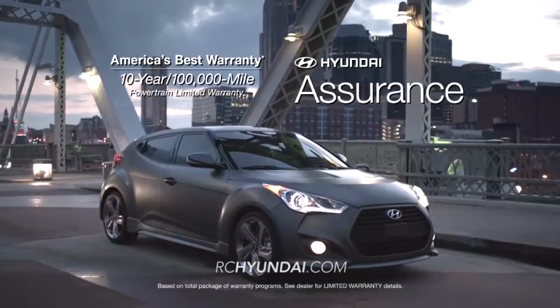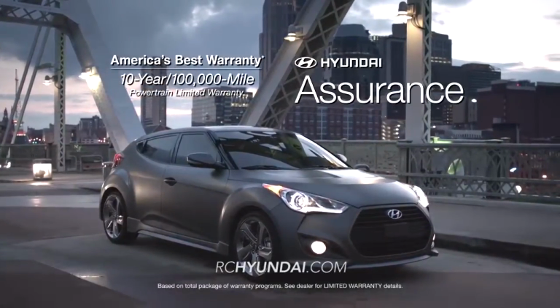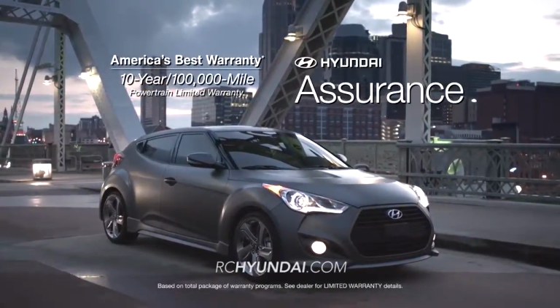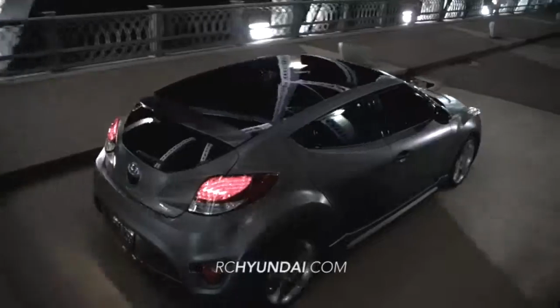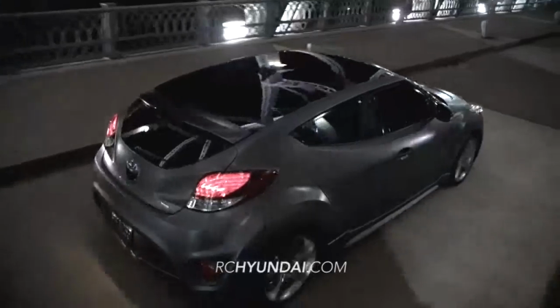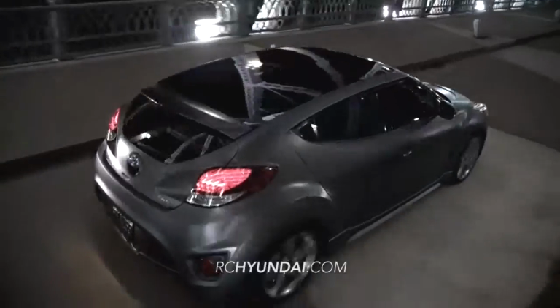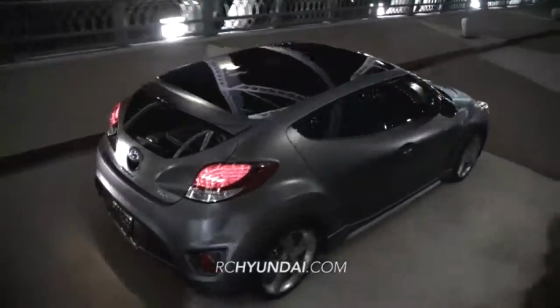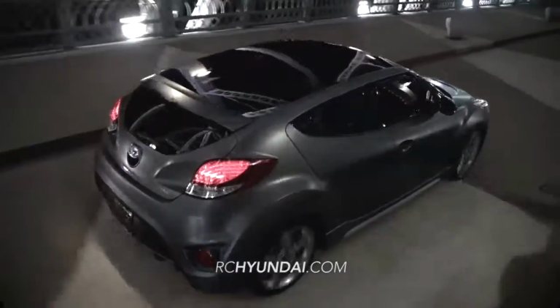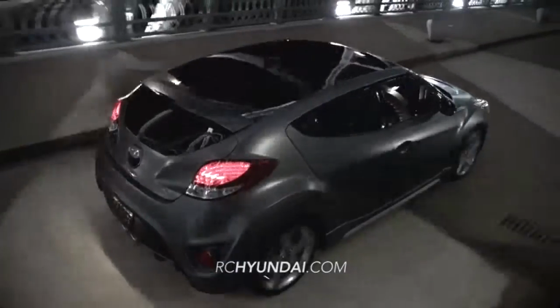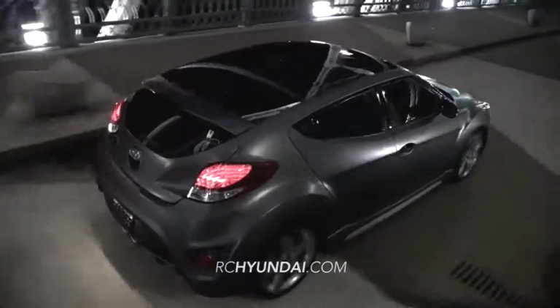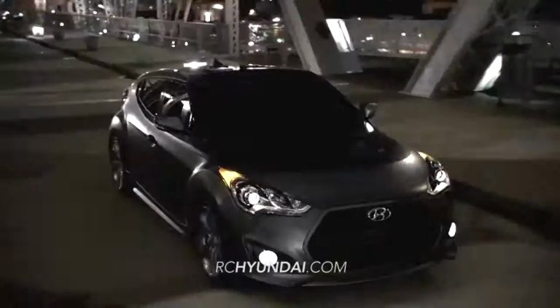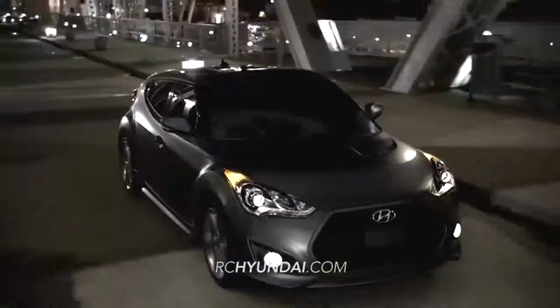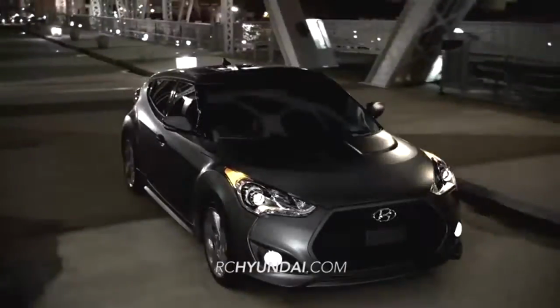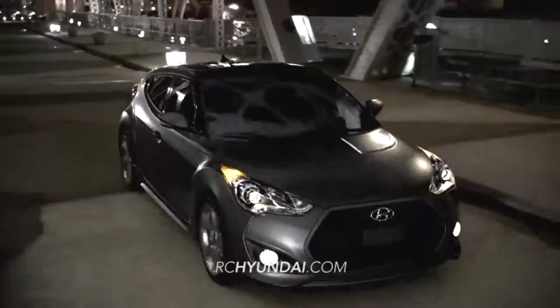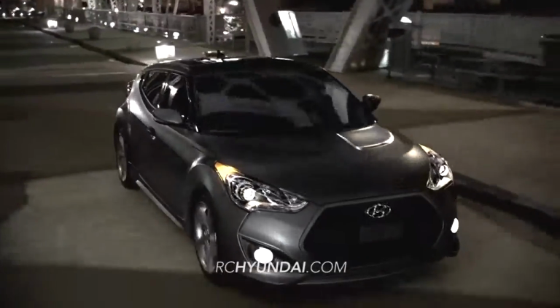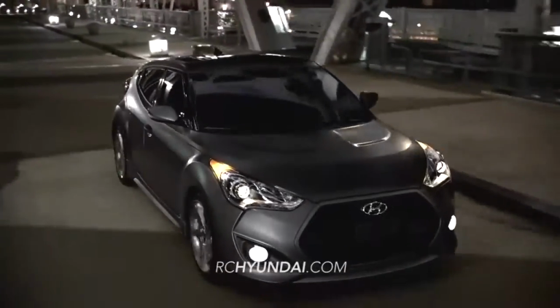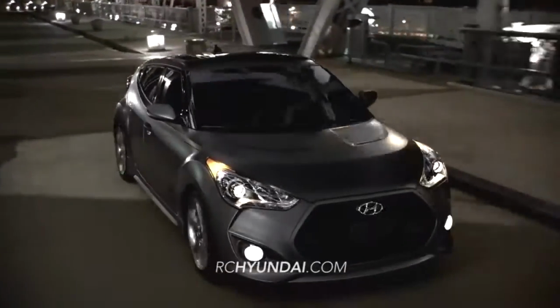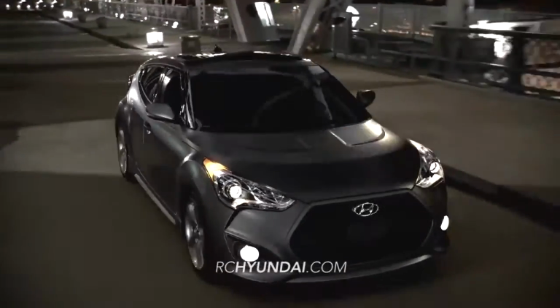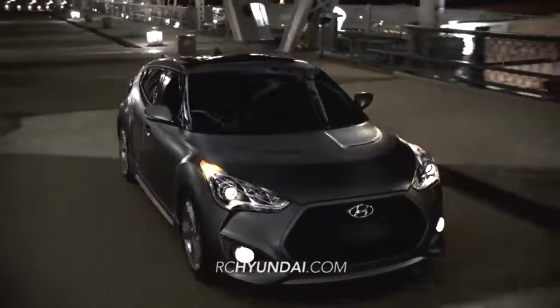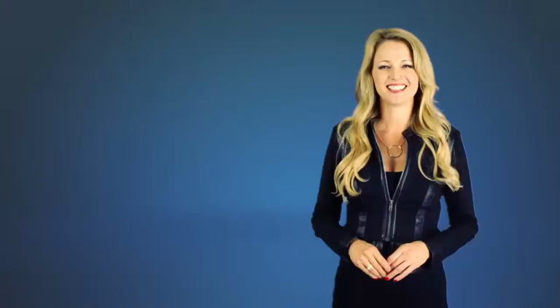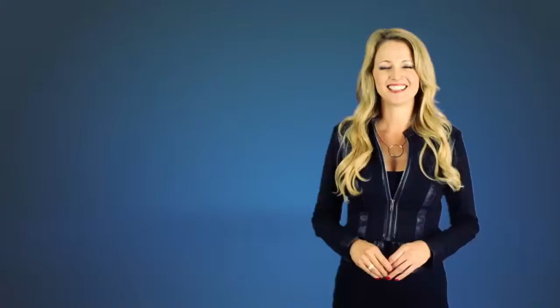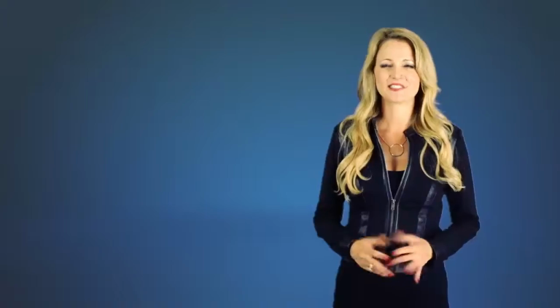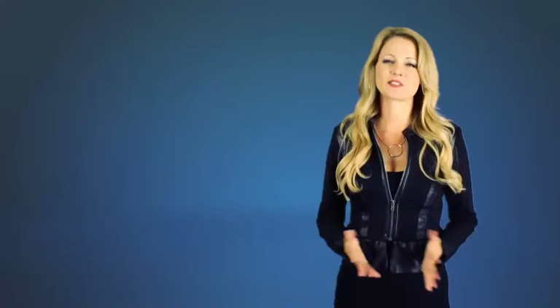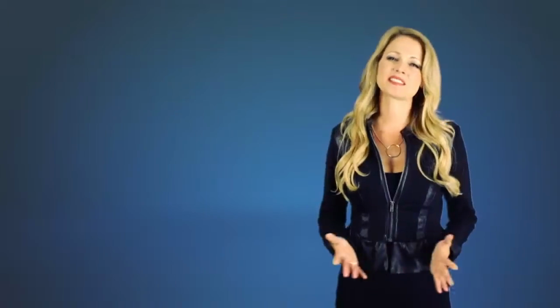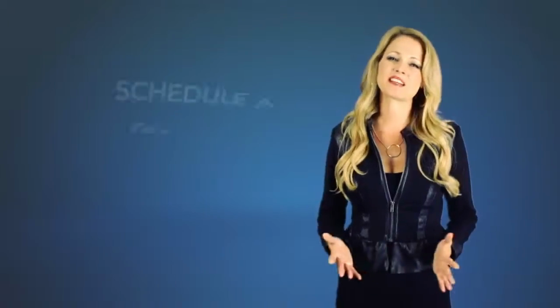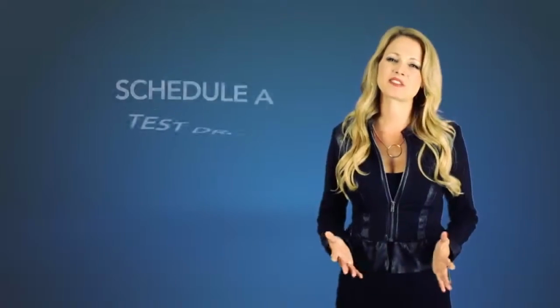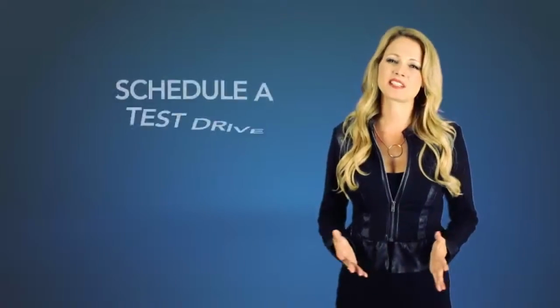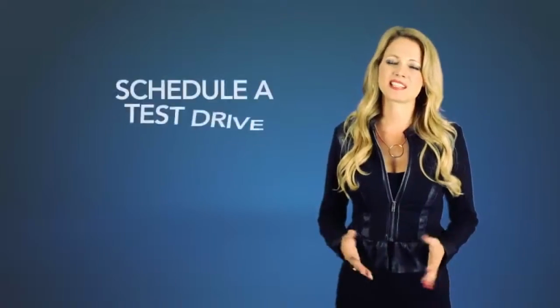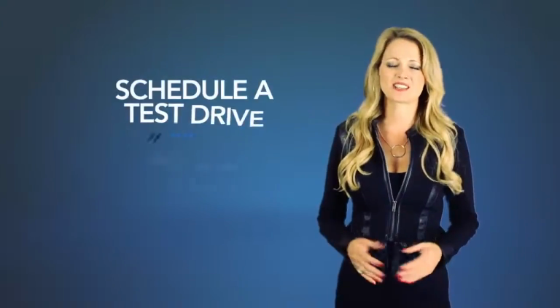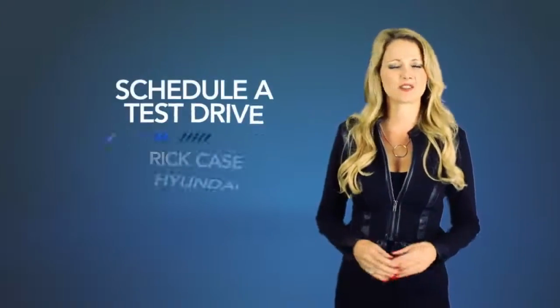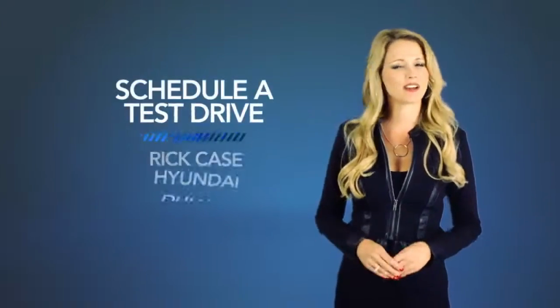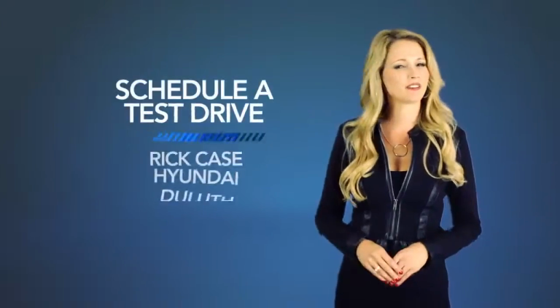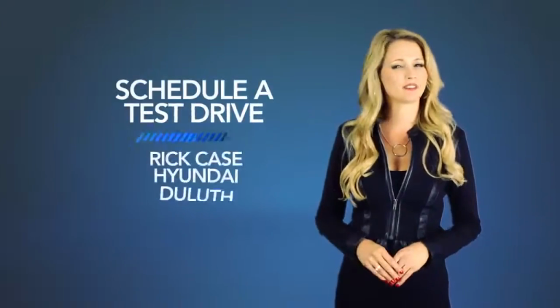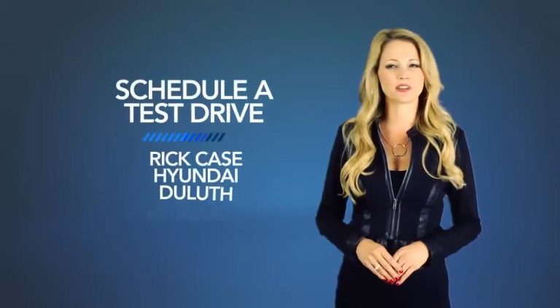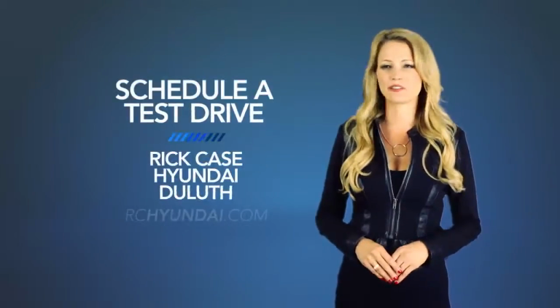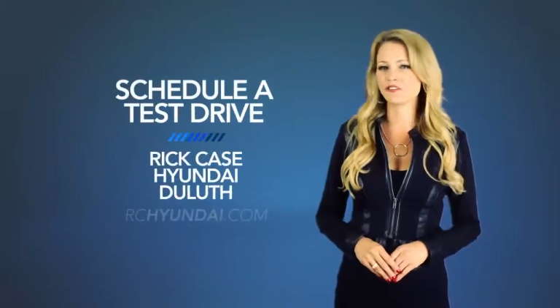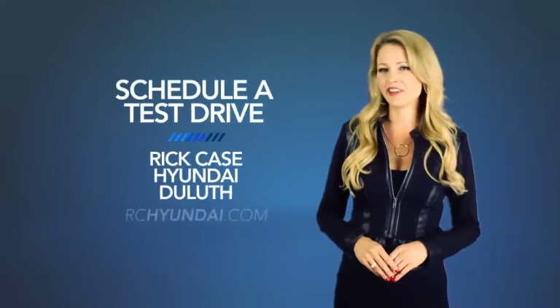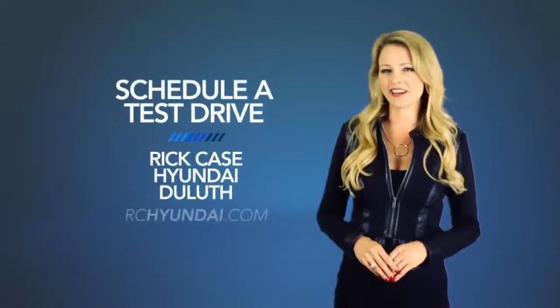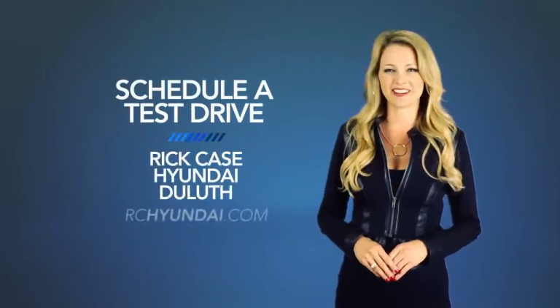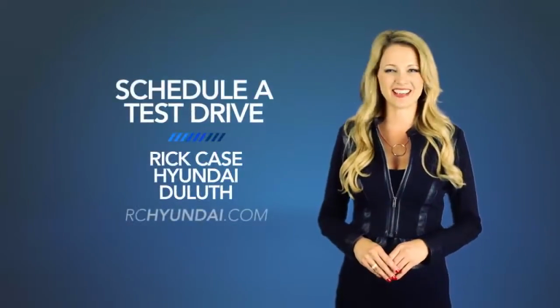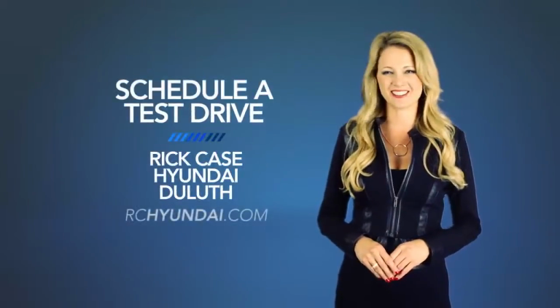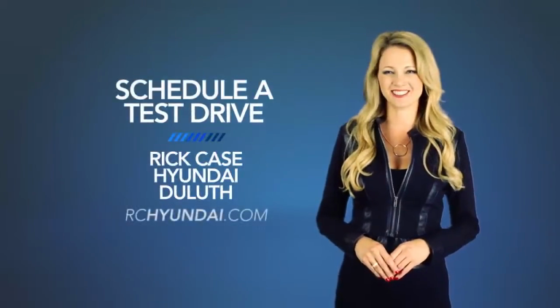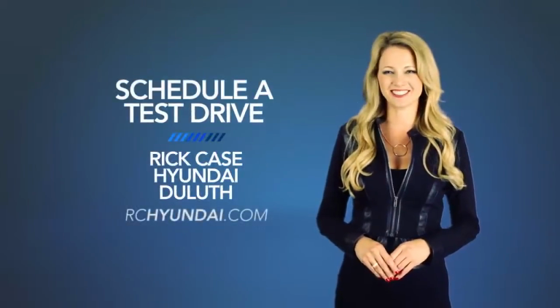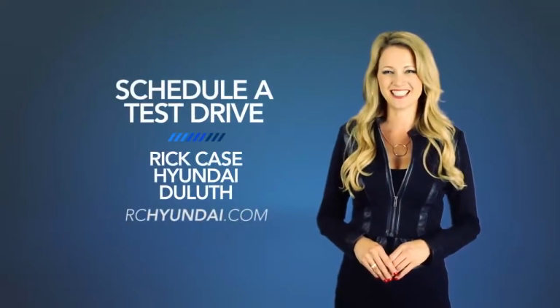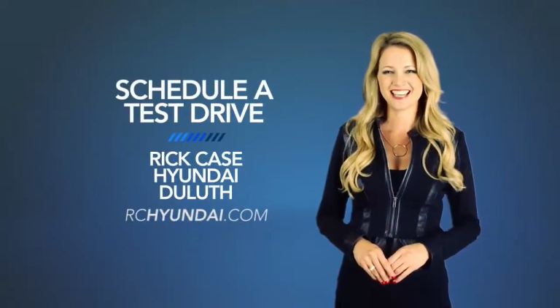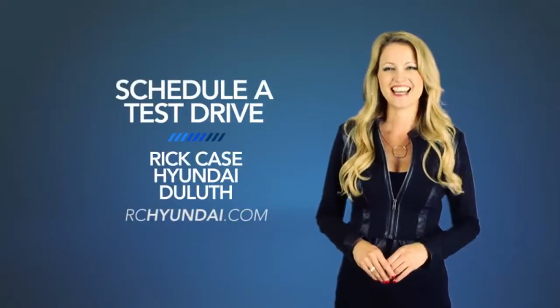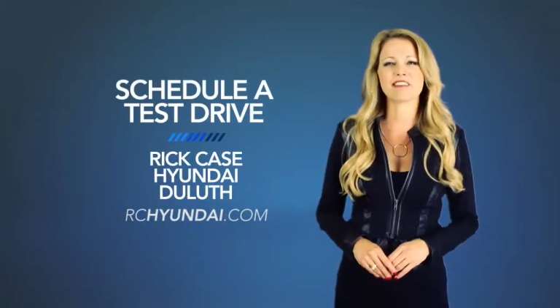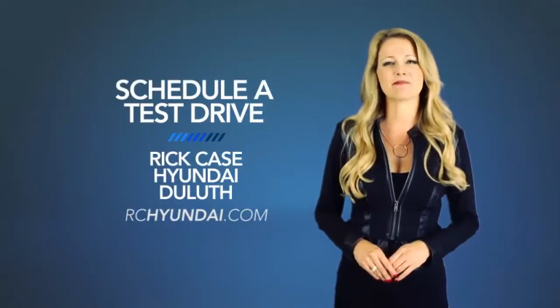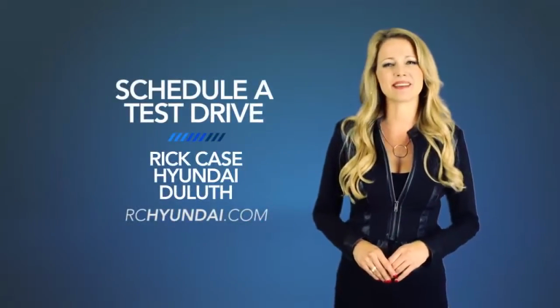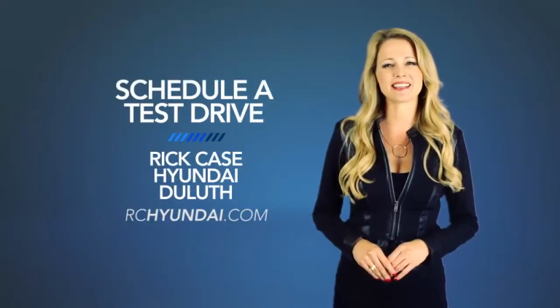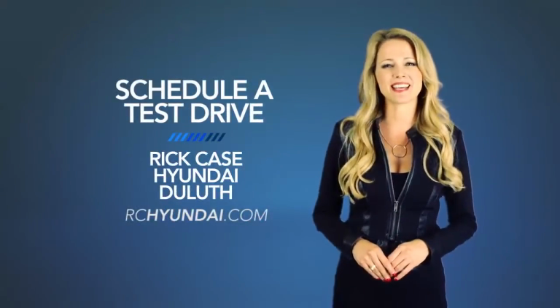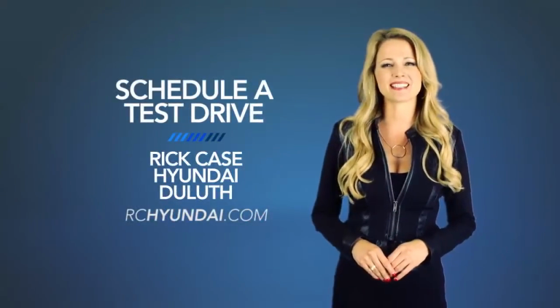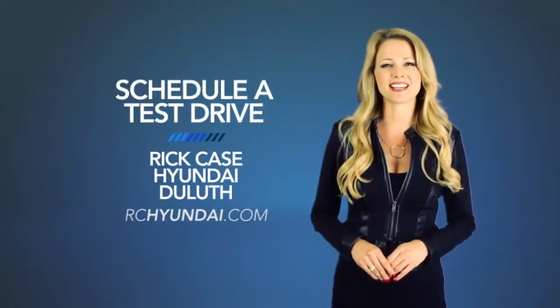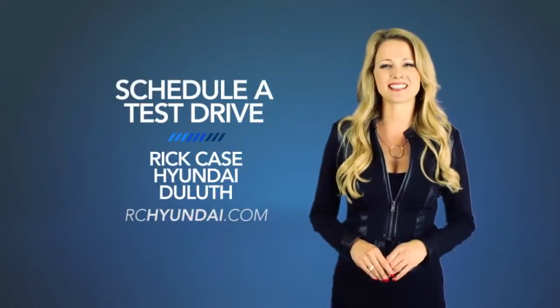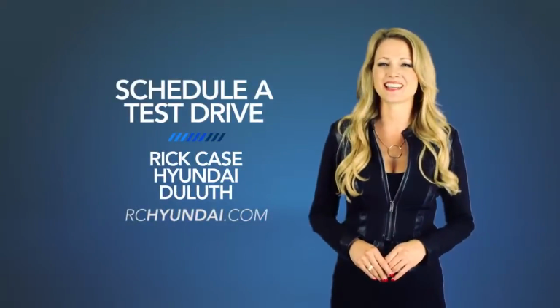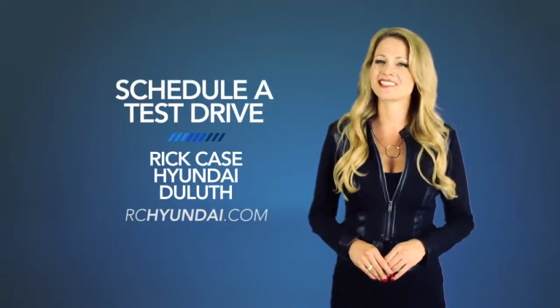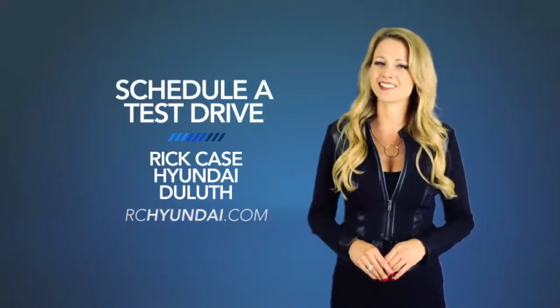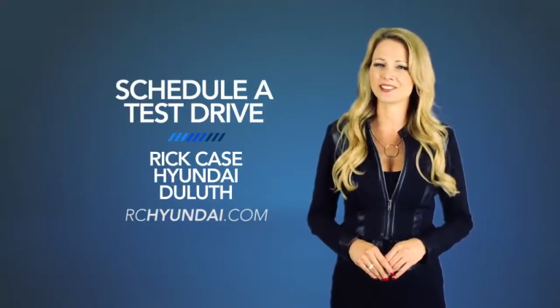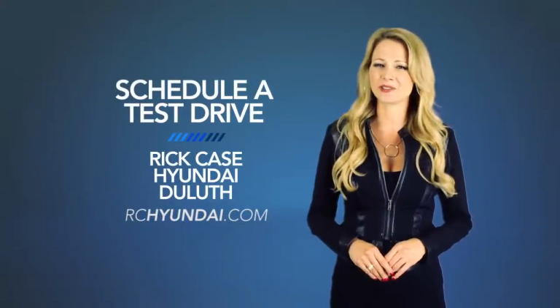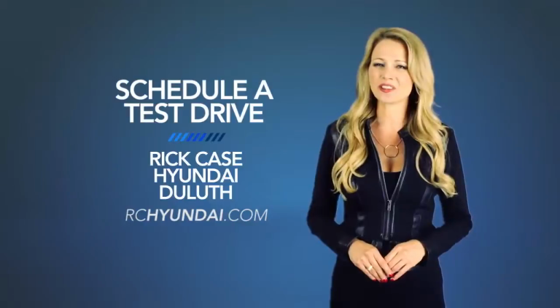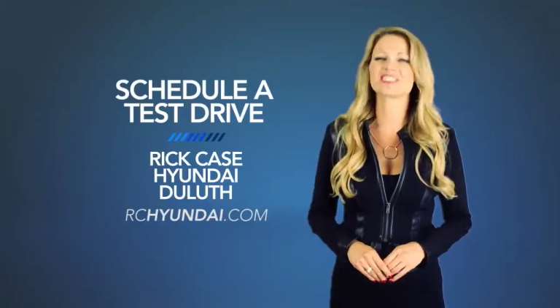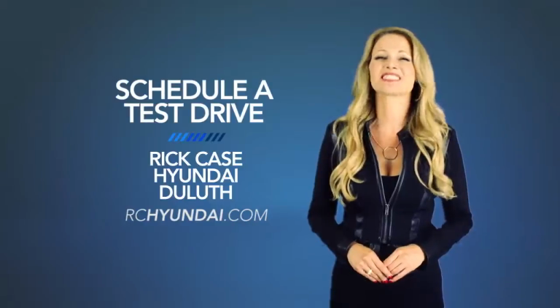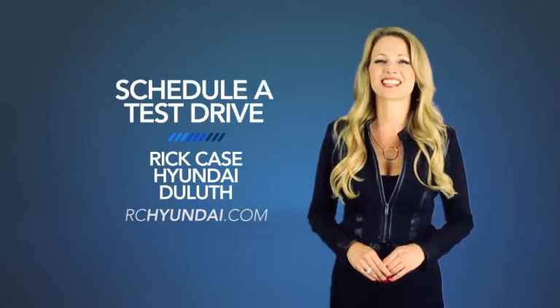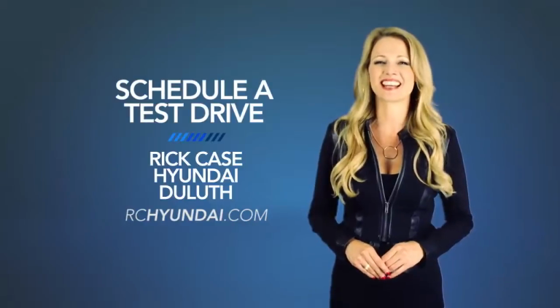Fun comes standard. So schedule a test drive of your very own at Rick Case Hyundai Duluth today.